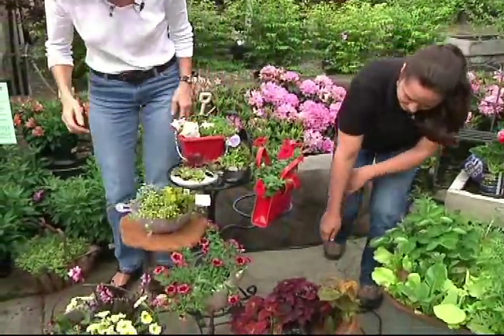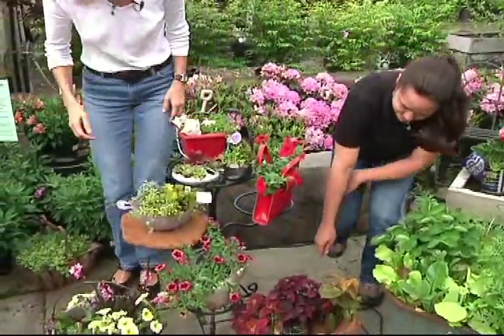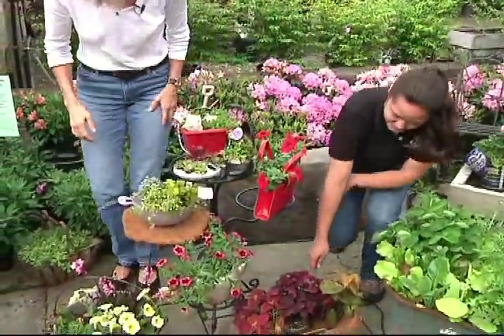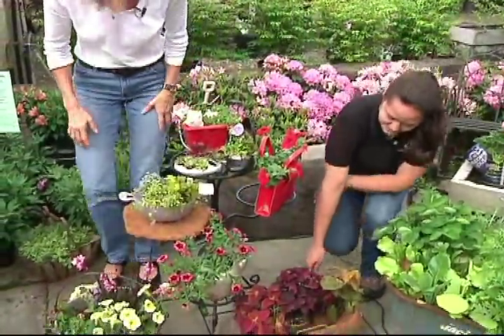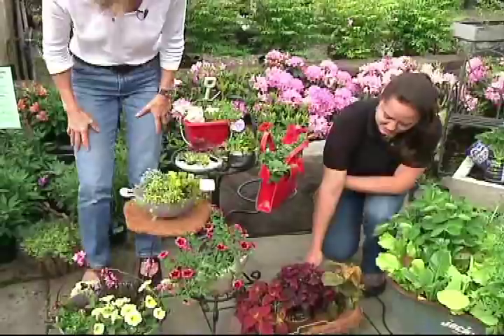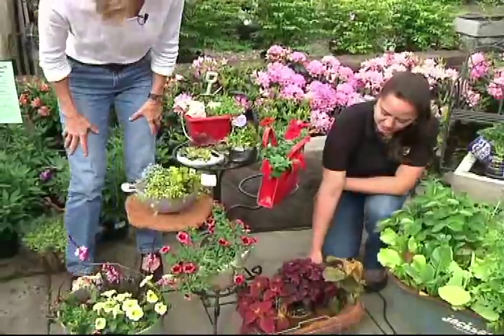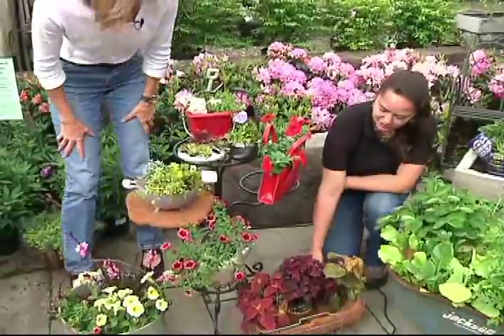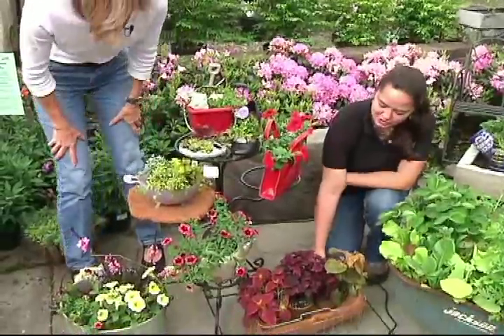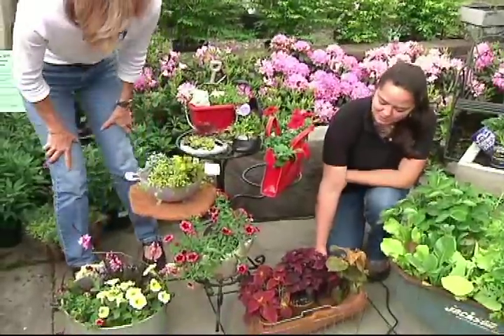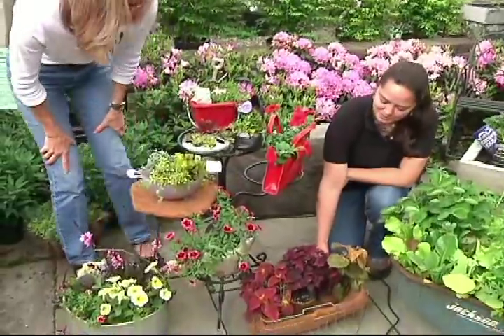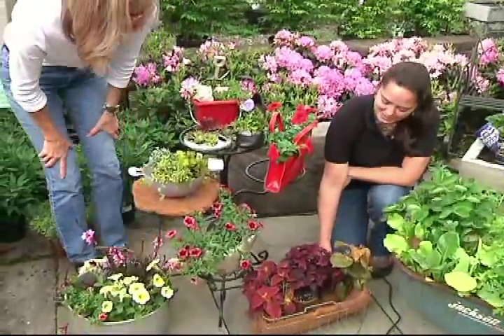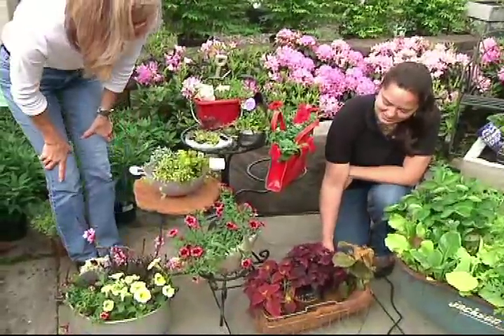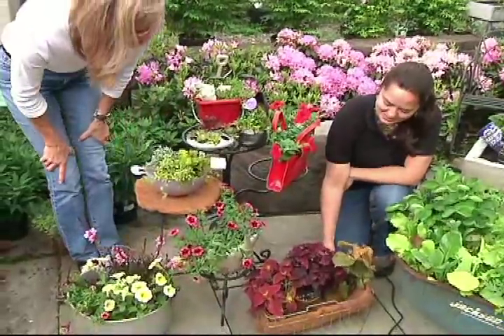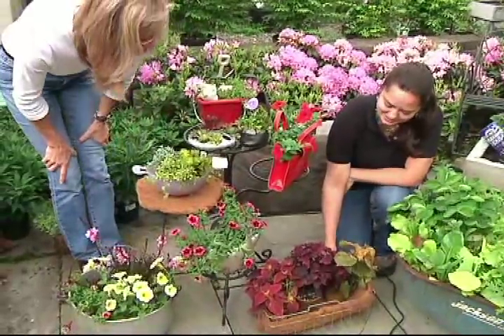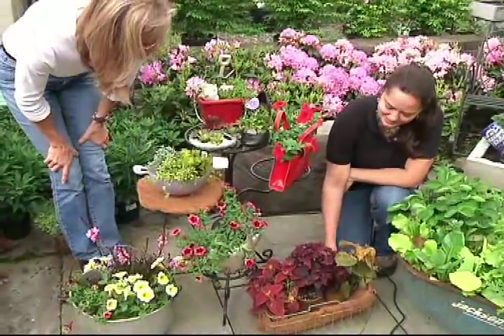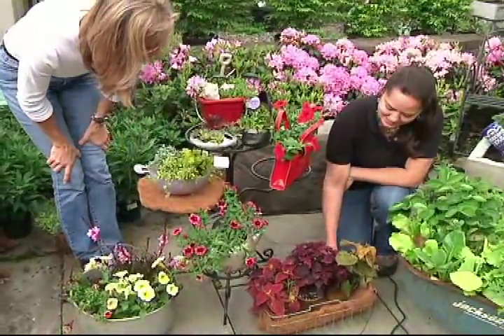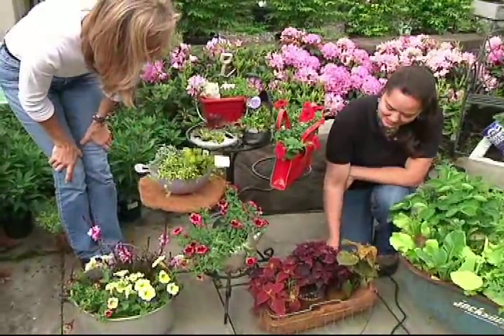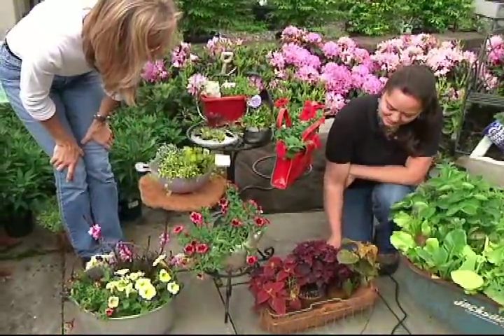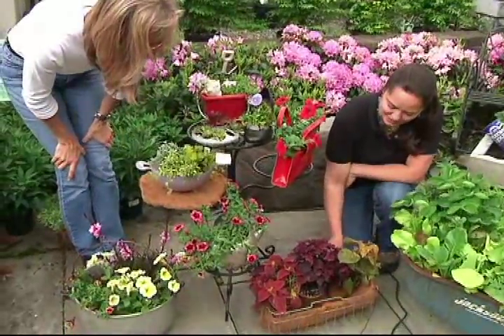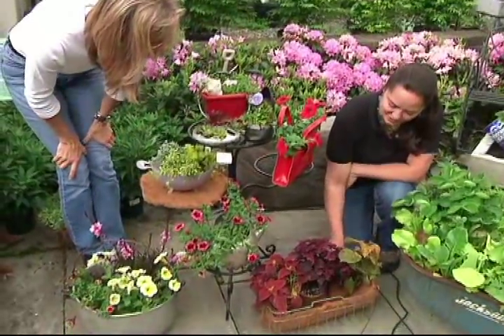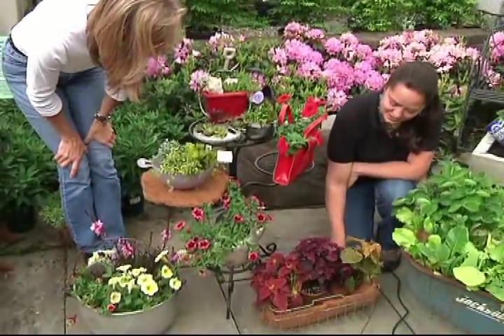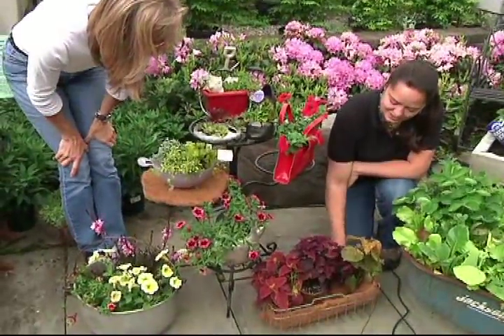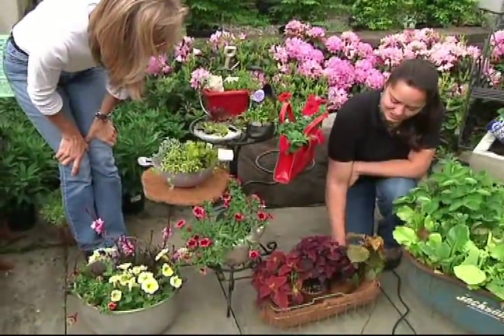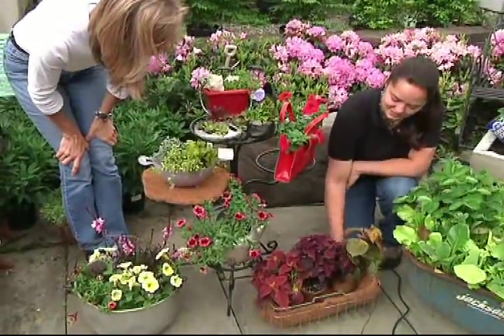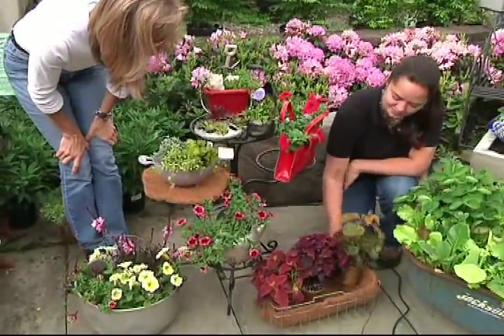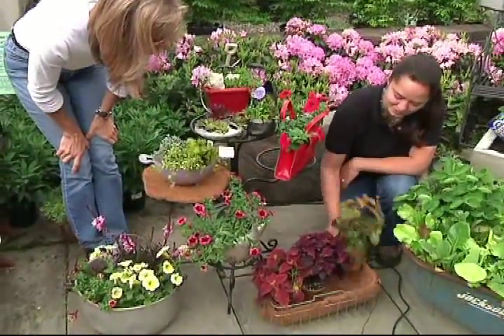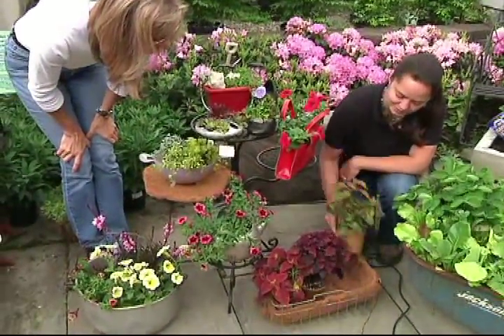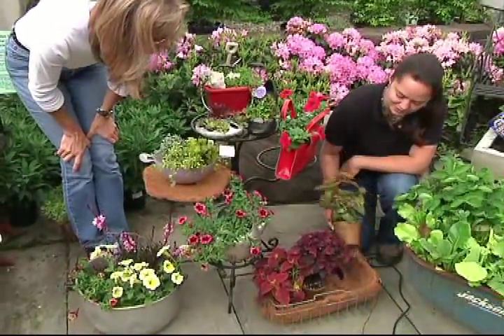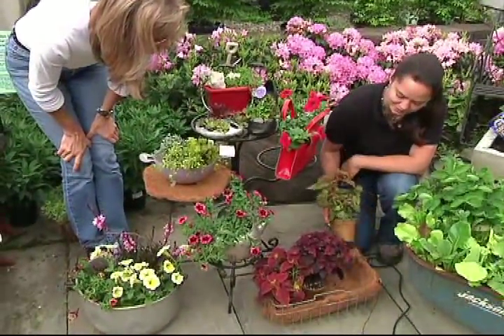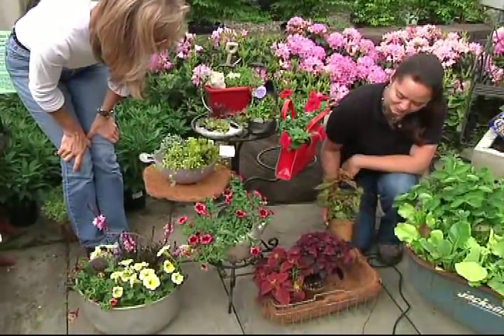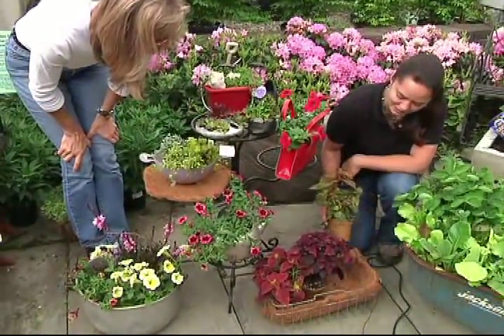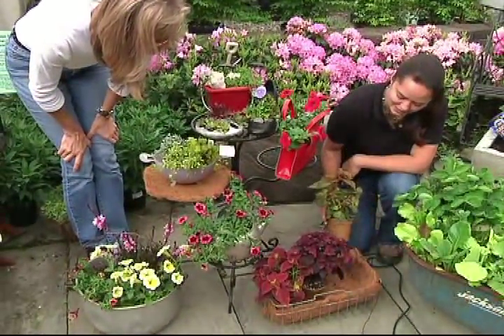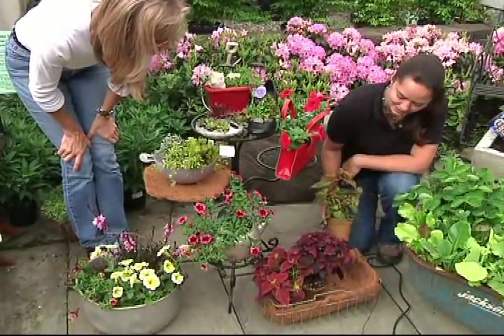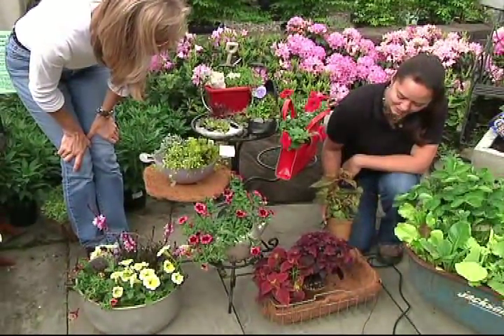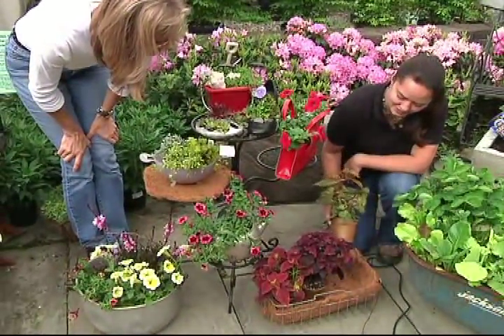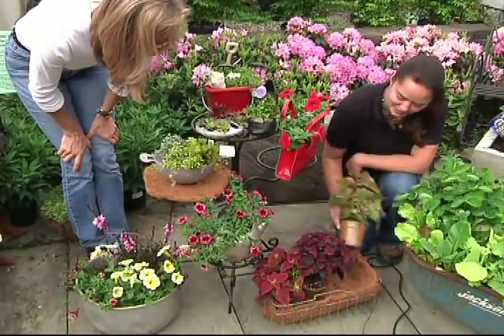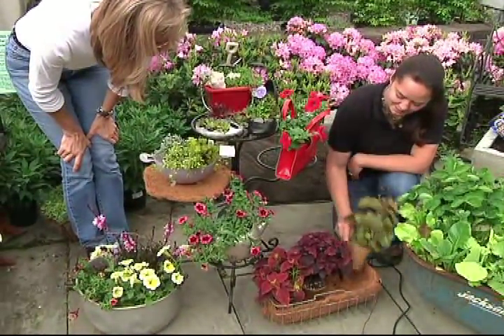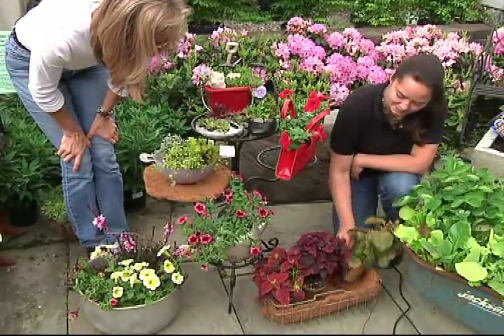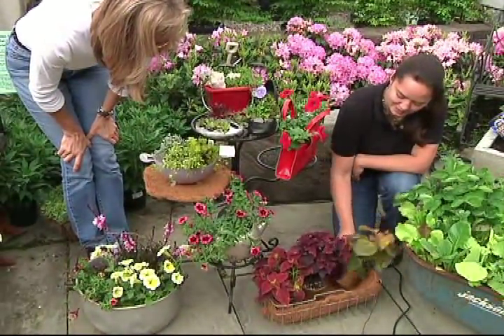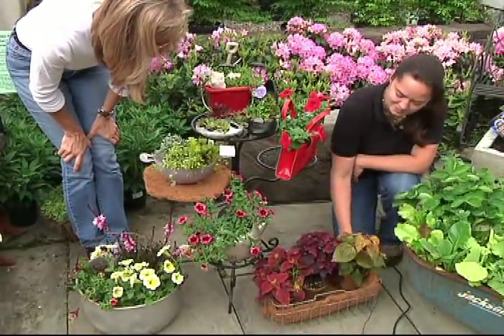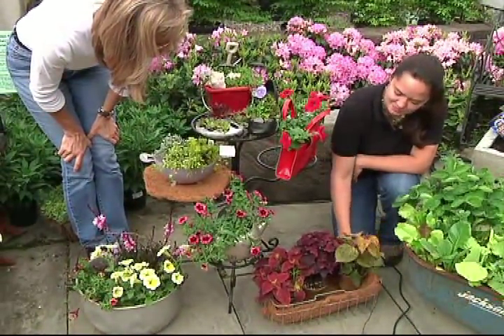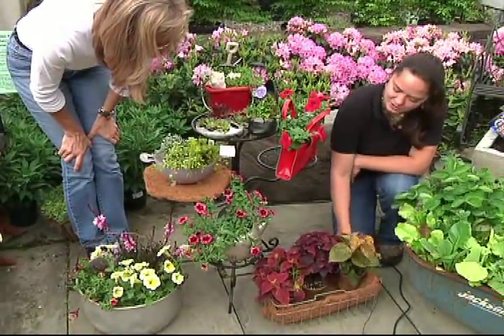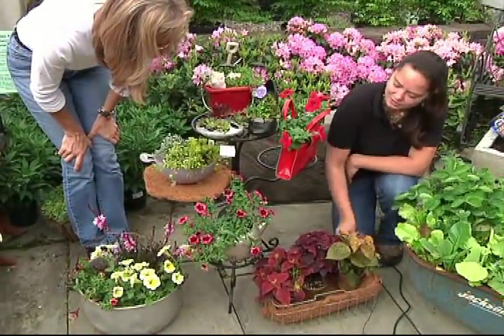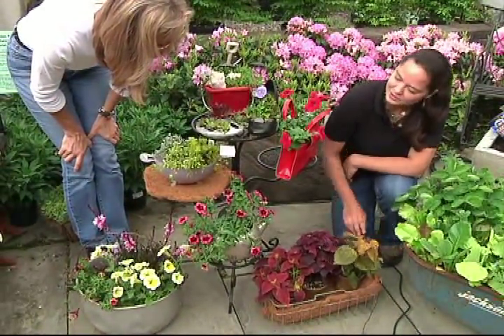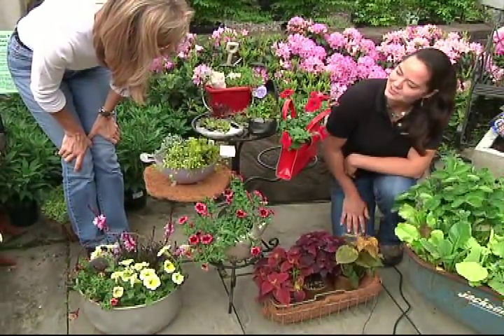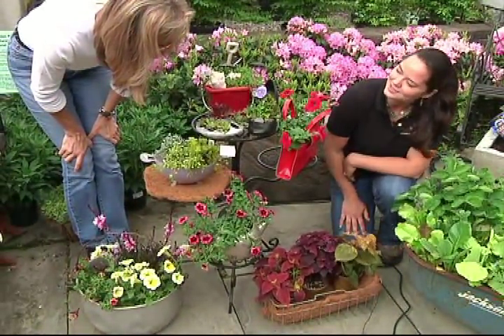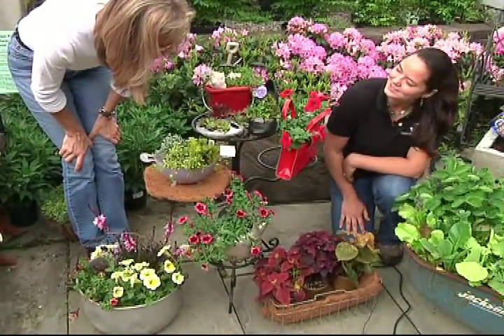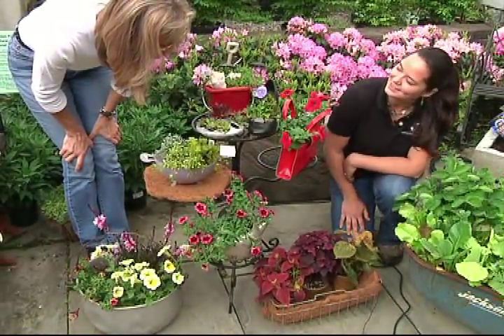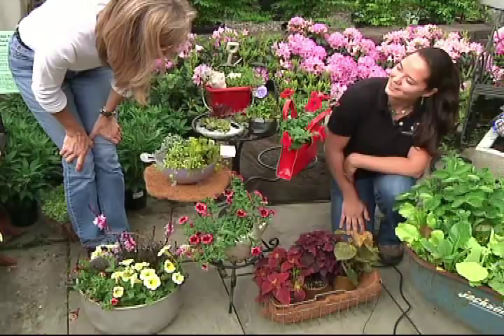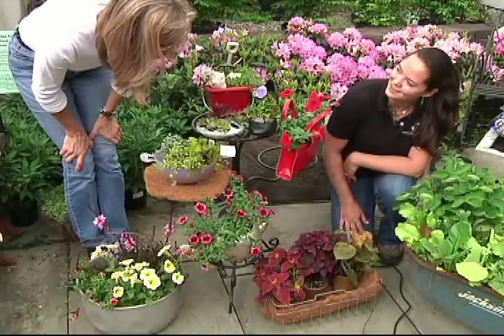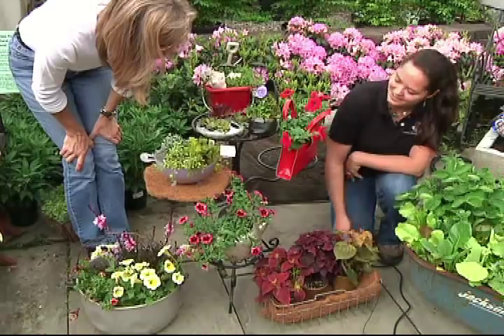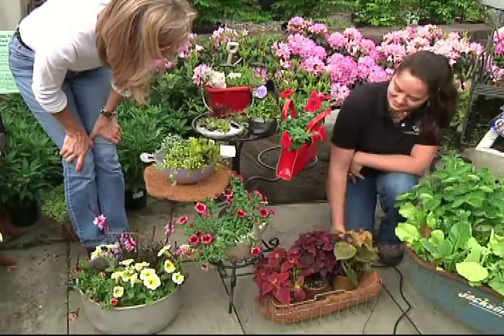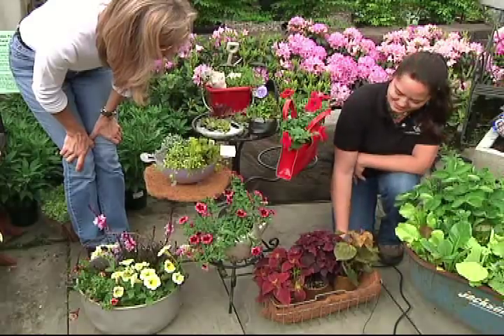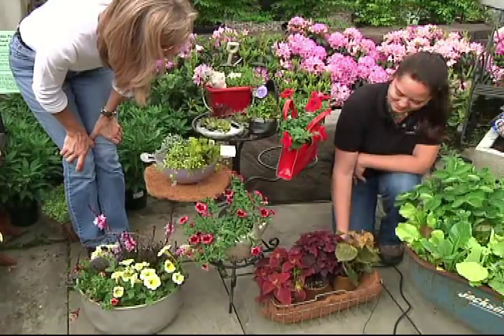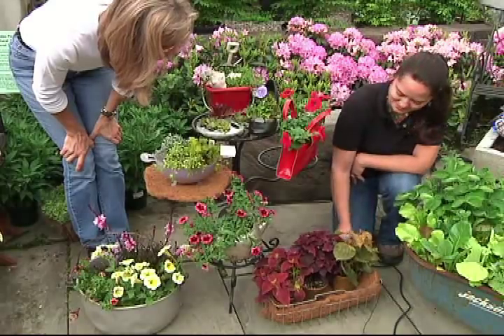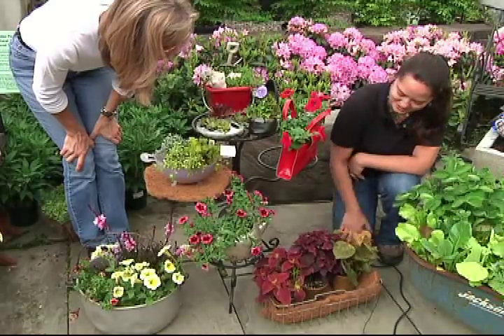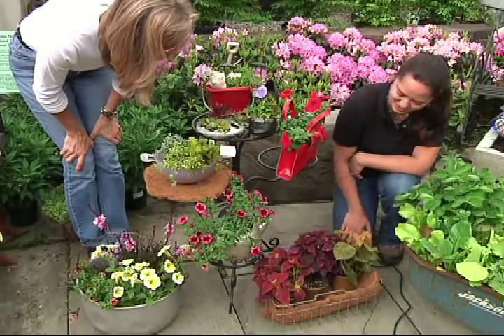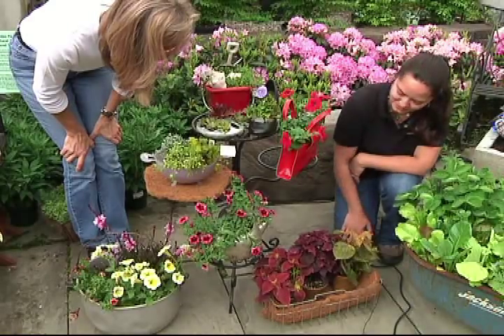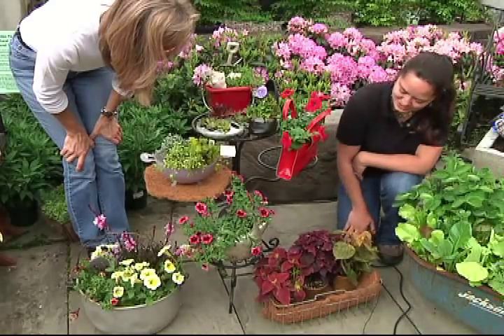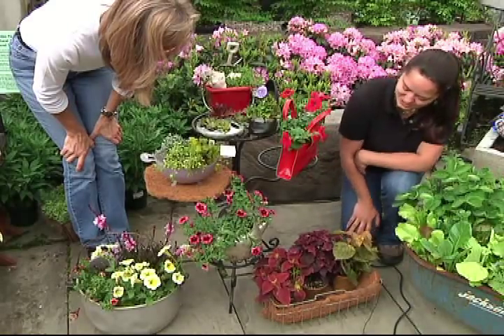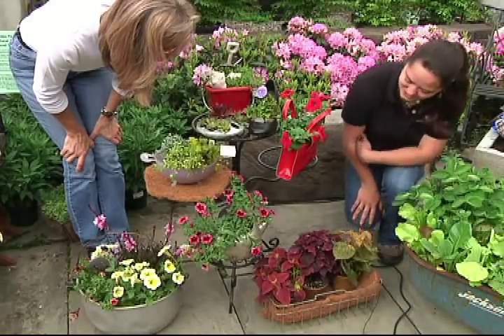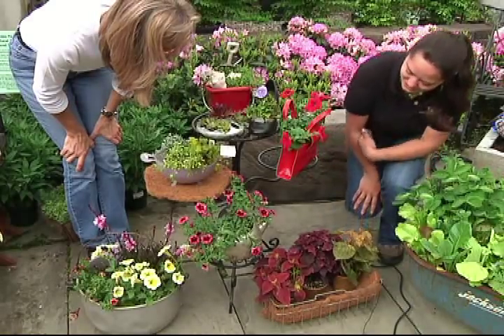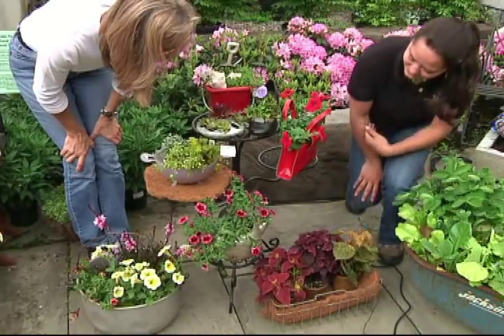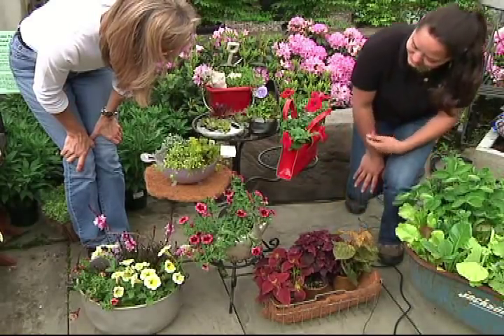This is an old gym basket that I have here. I just simply put a liner in that, pop some coleus in there, and this would be great for the shade garden.